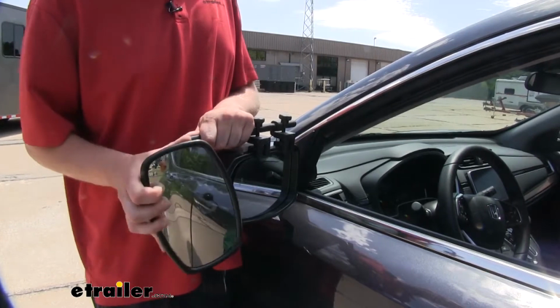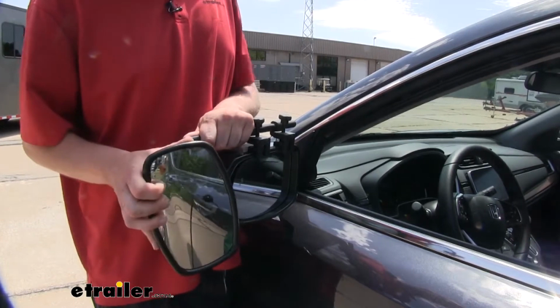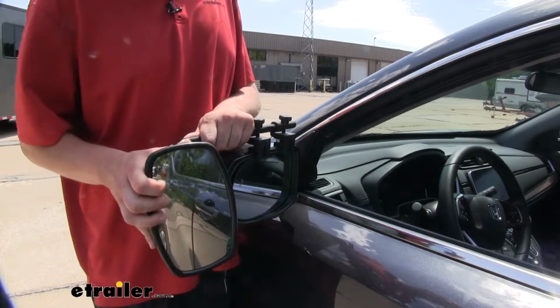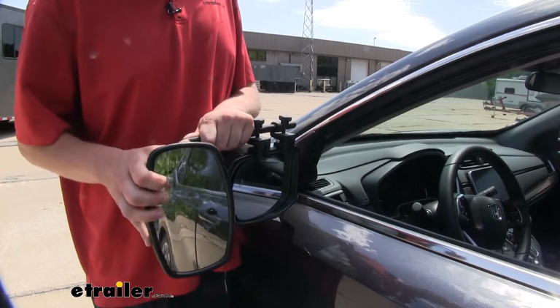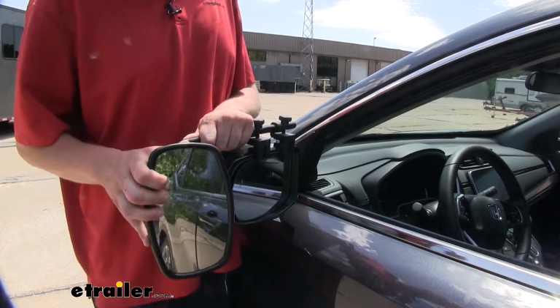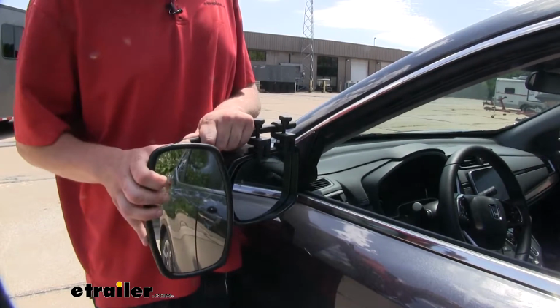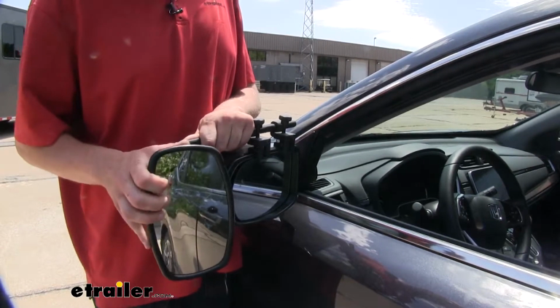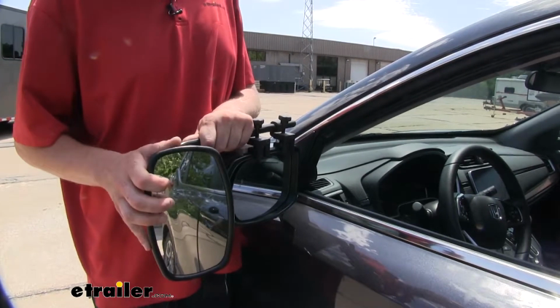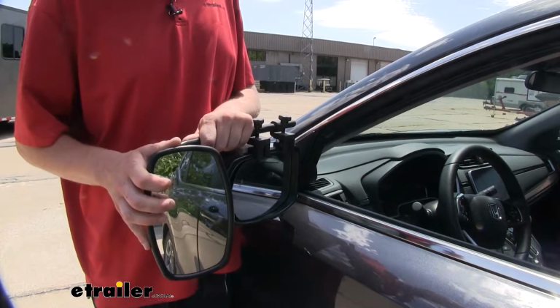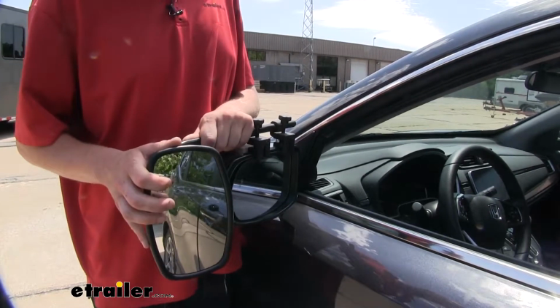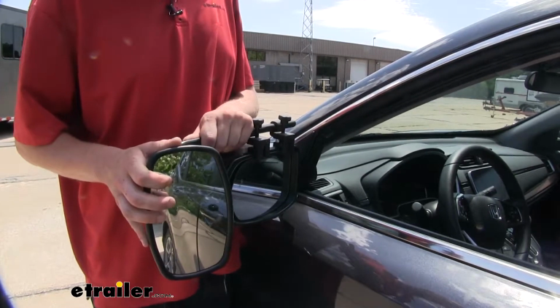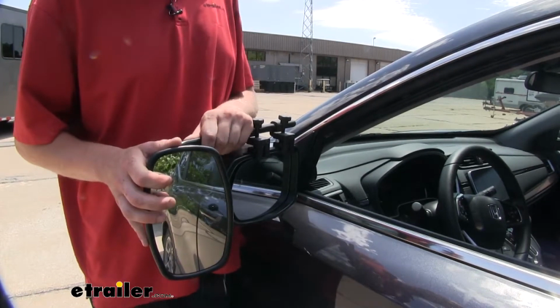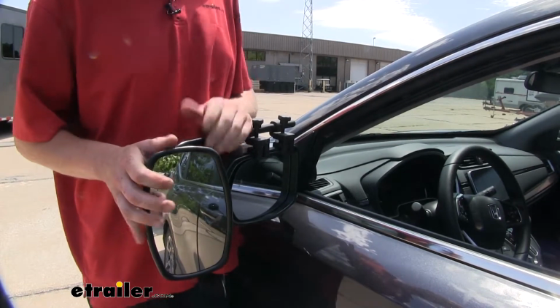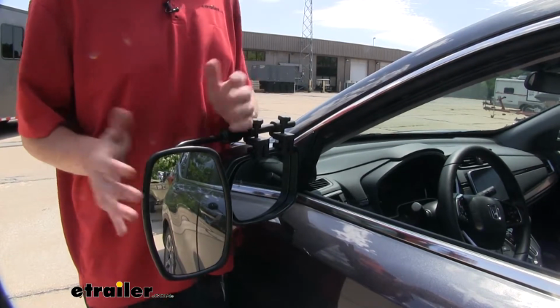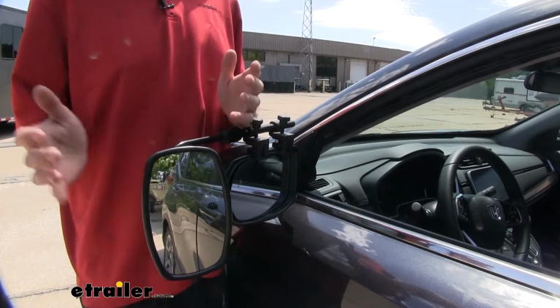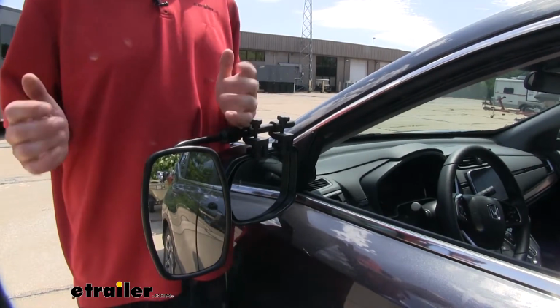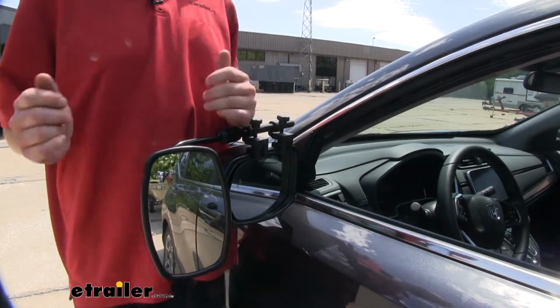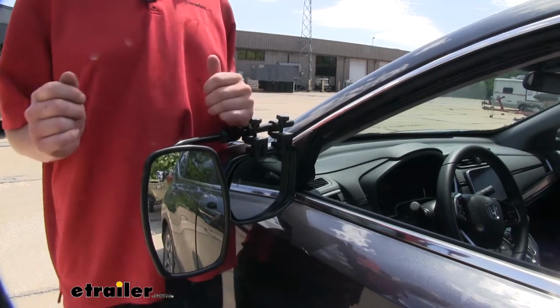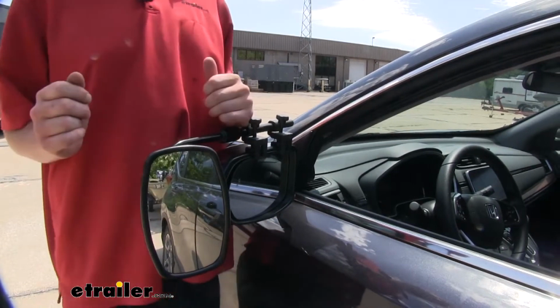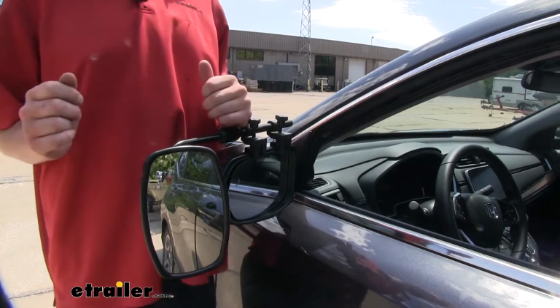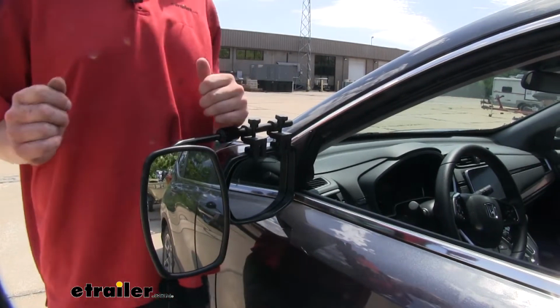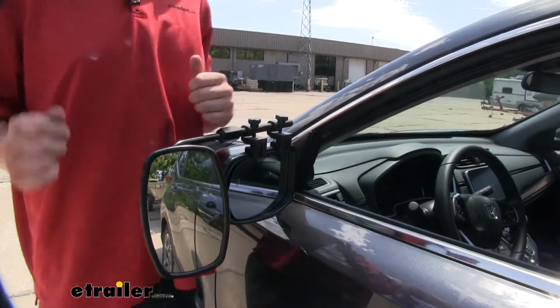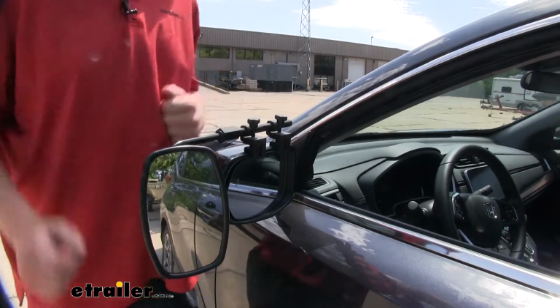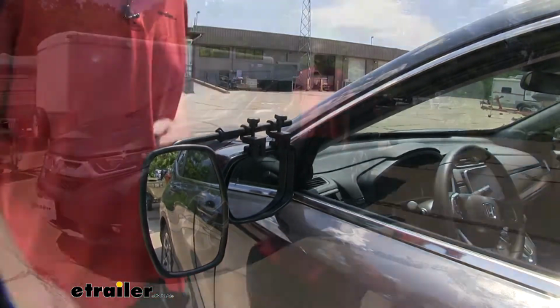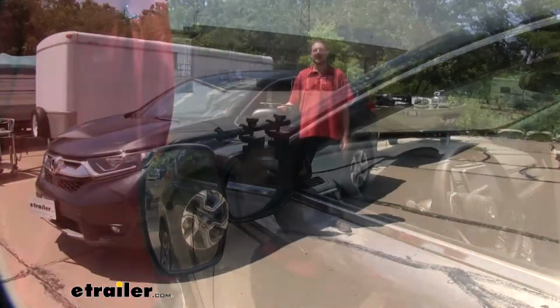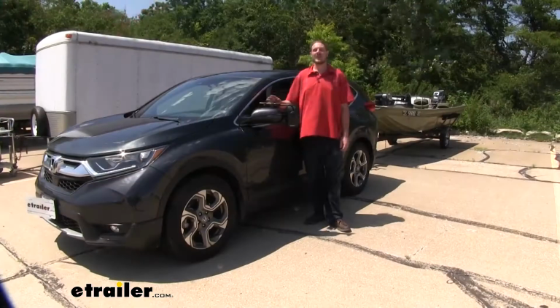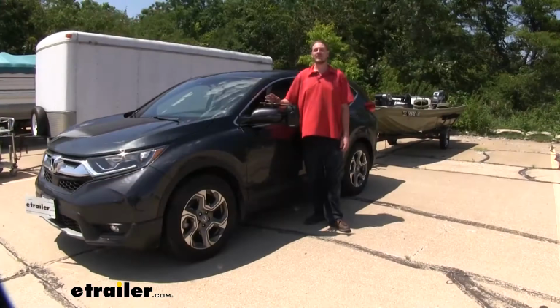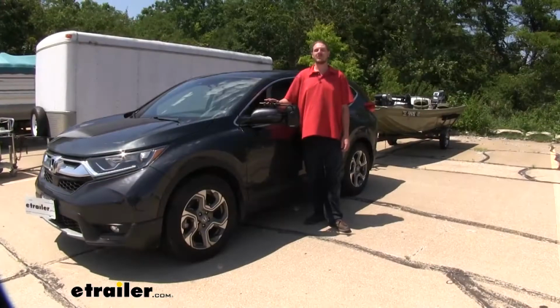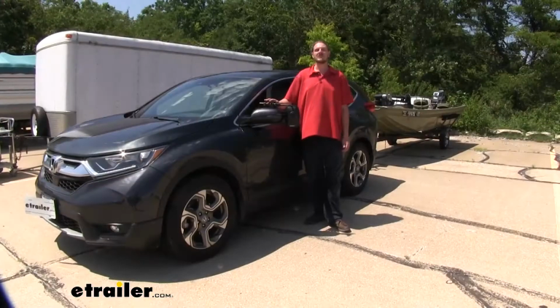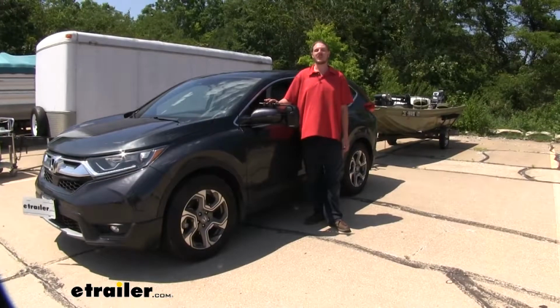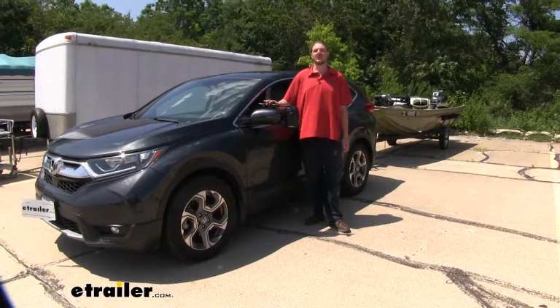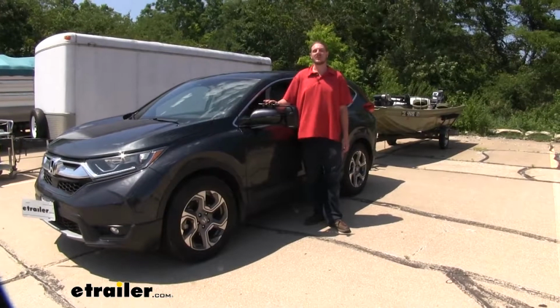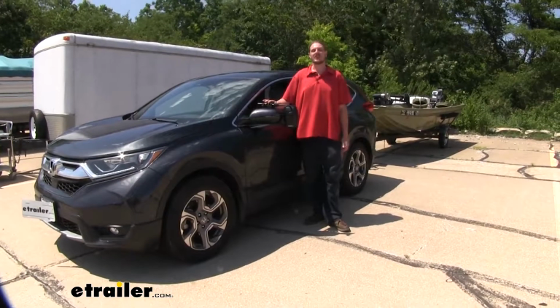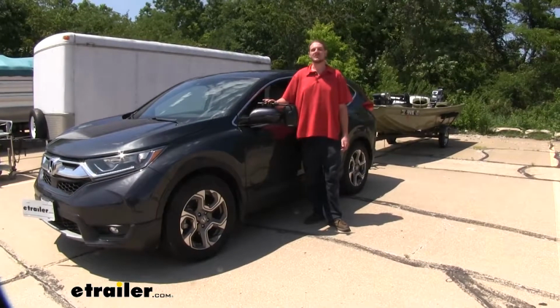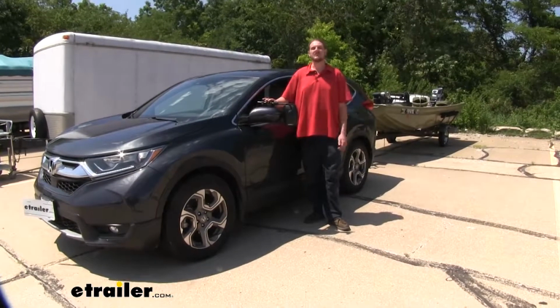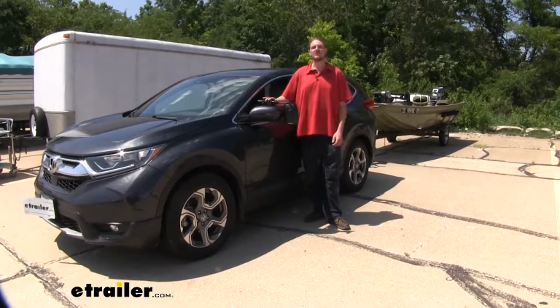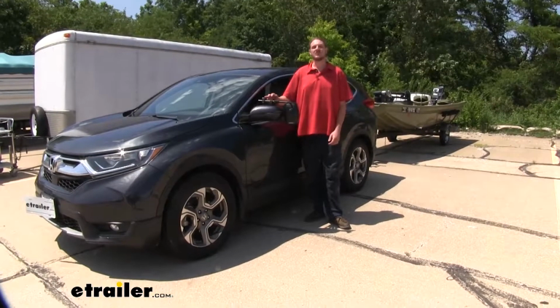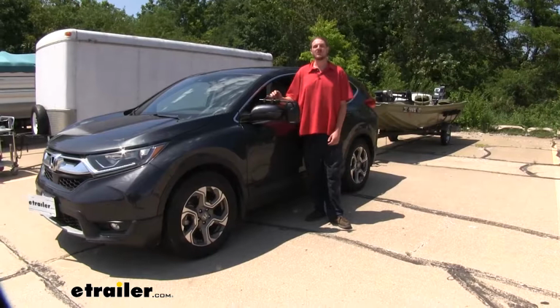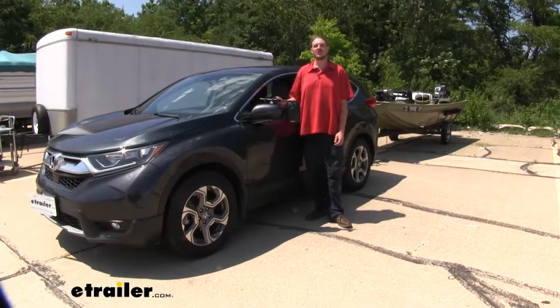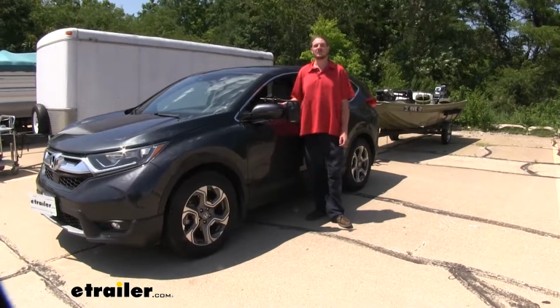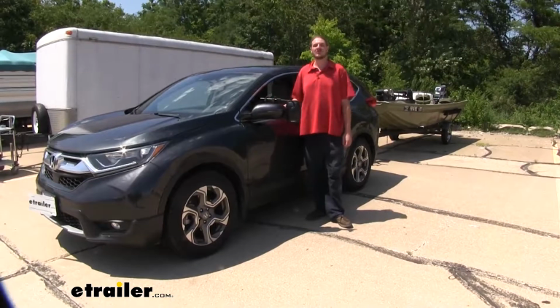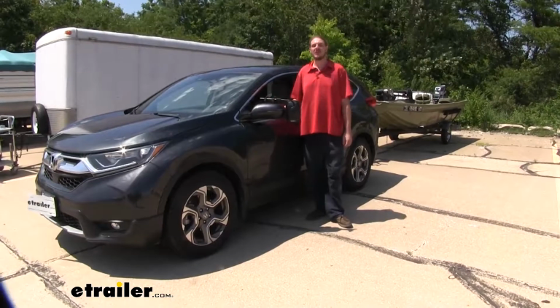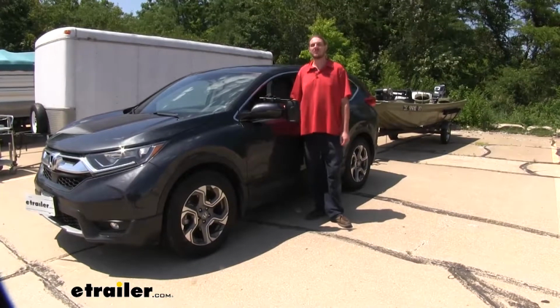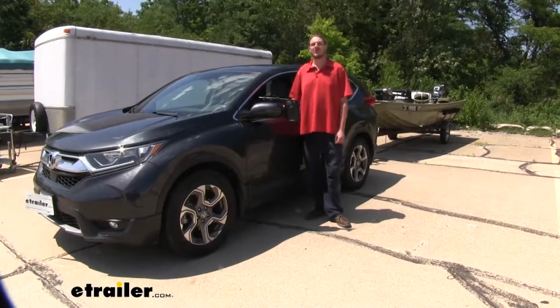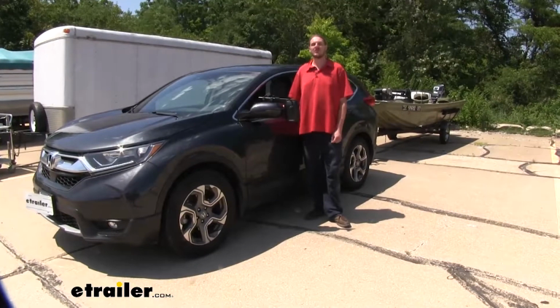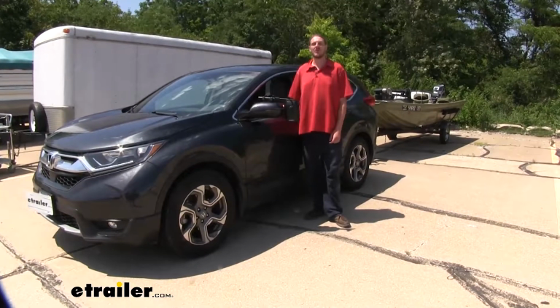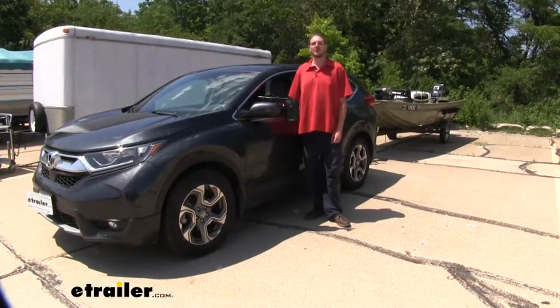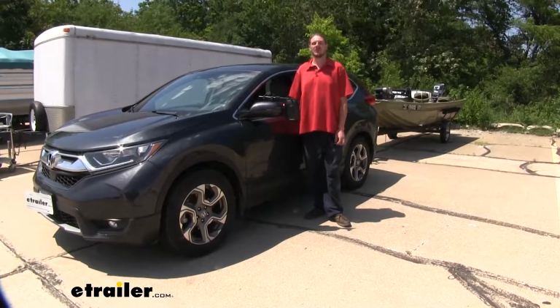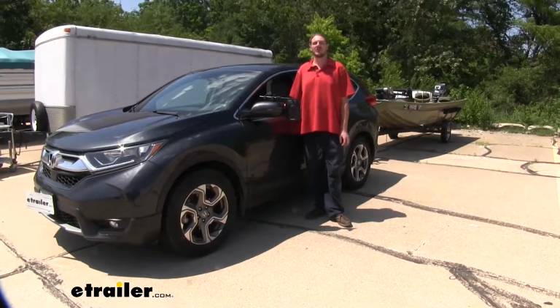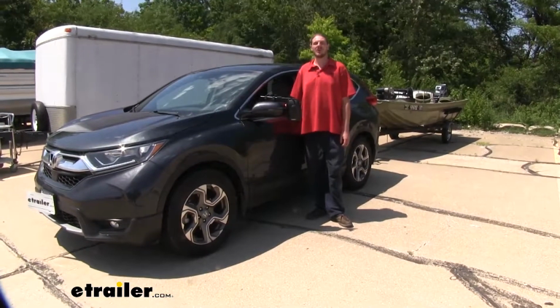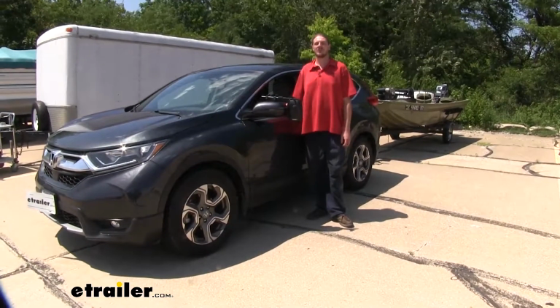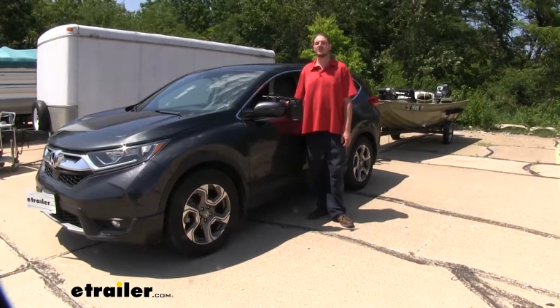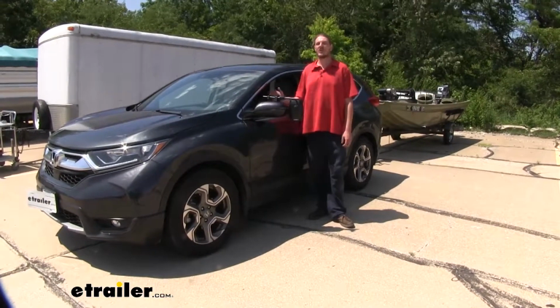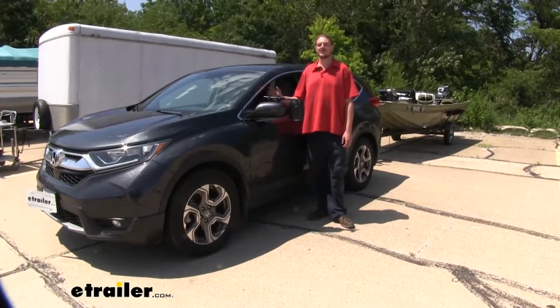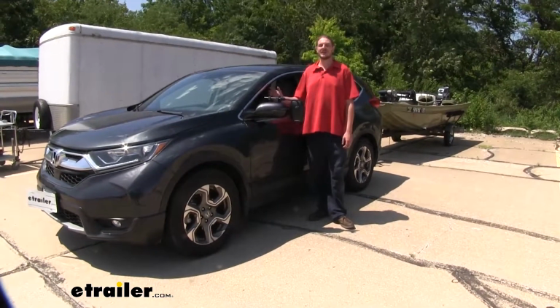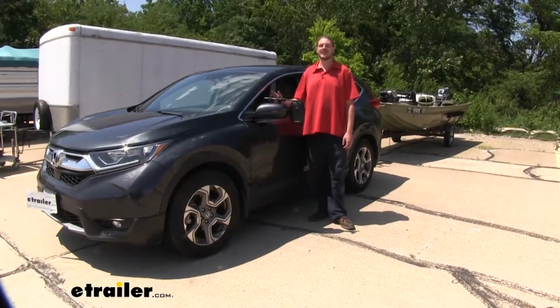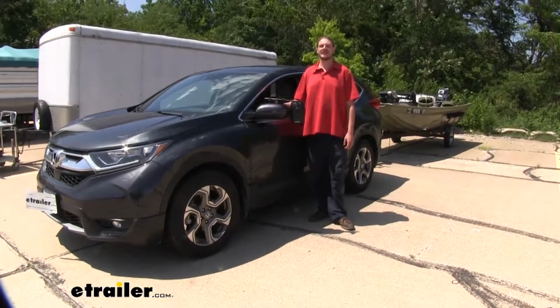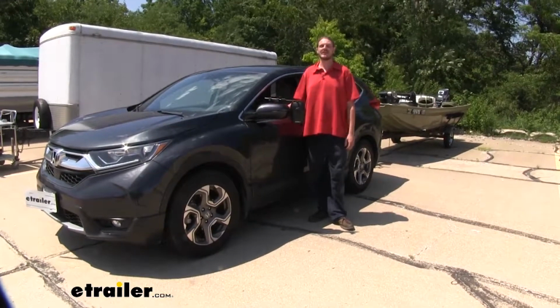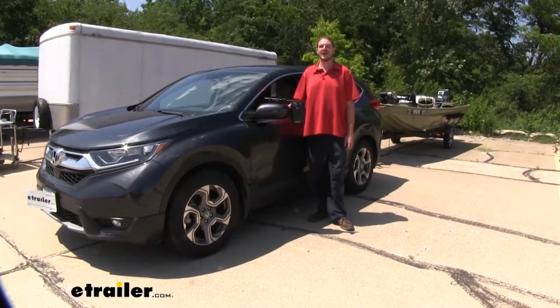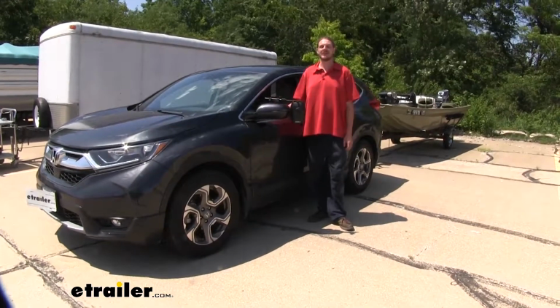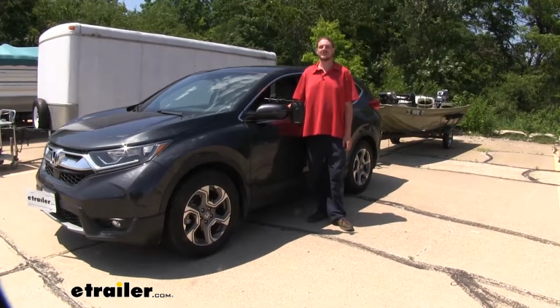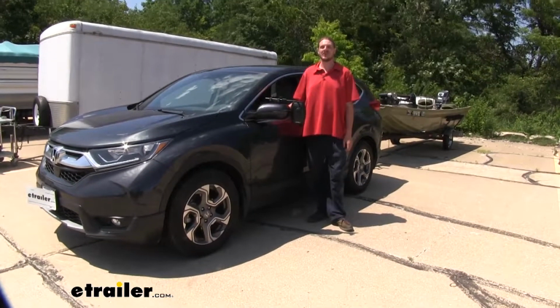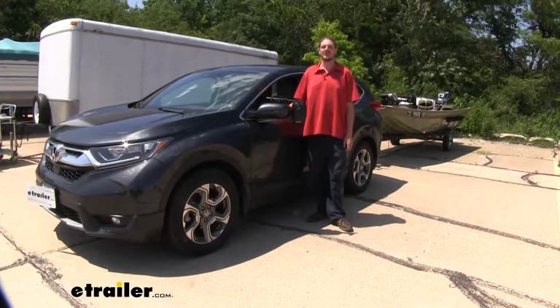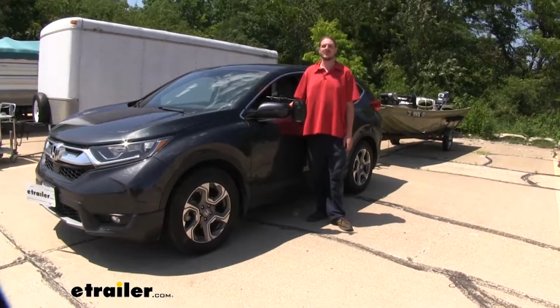Once you've got it set where you want it, you're ready to hit the road. And that completes our look at the Universal Clamp-On Towing Mirror on our 2019 Honda CR-V.